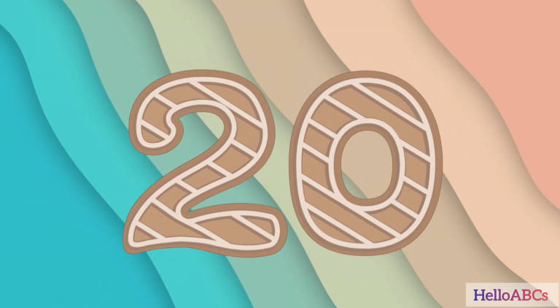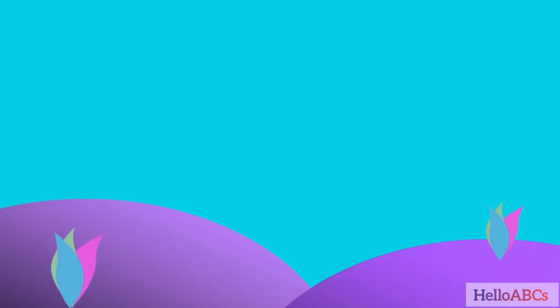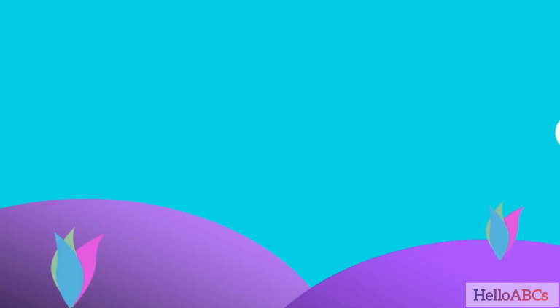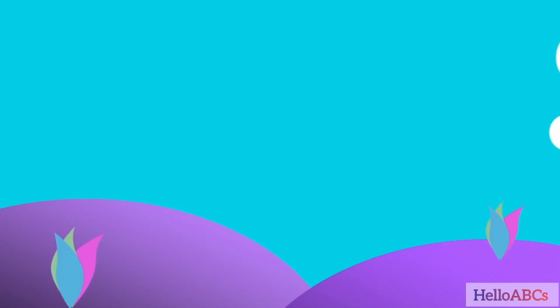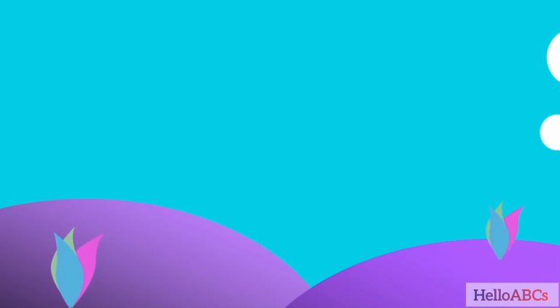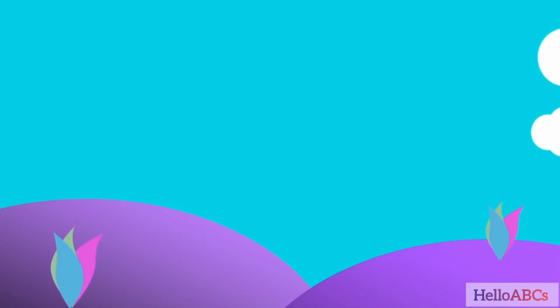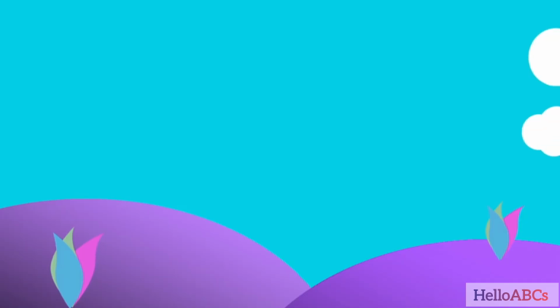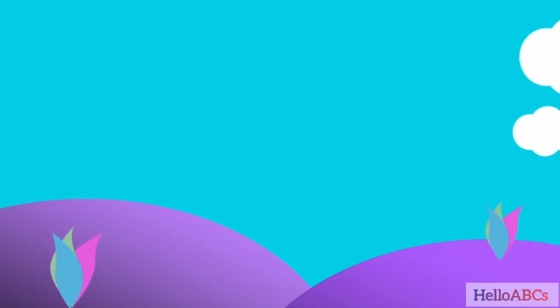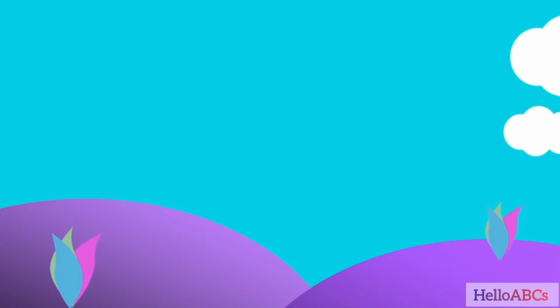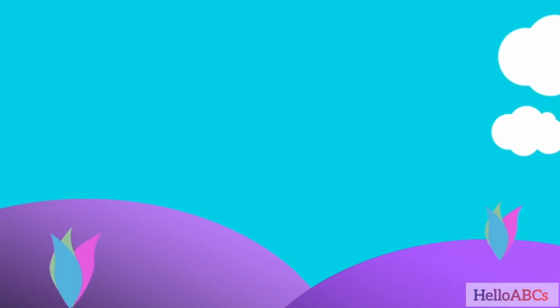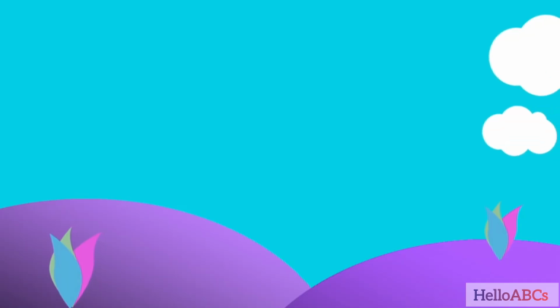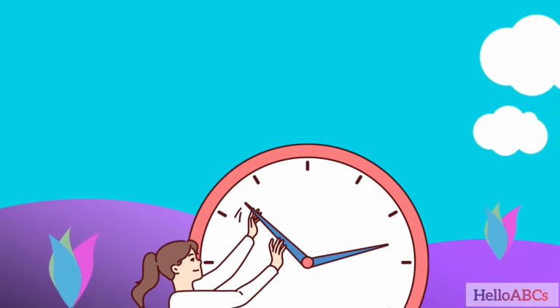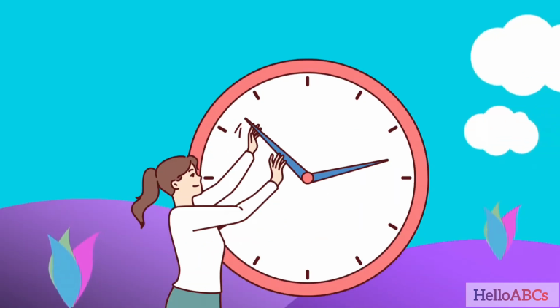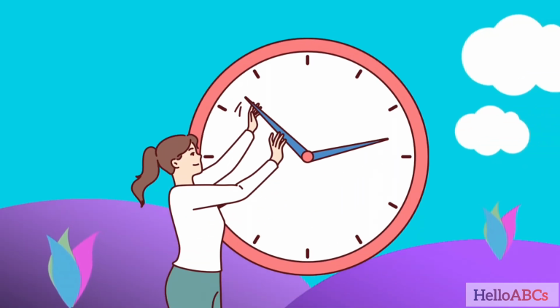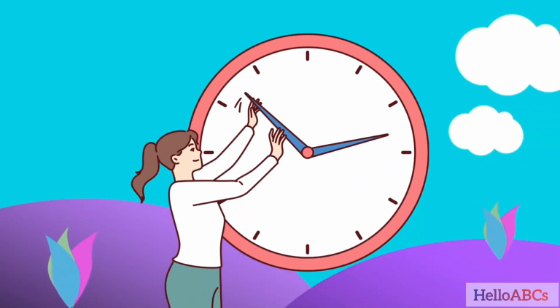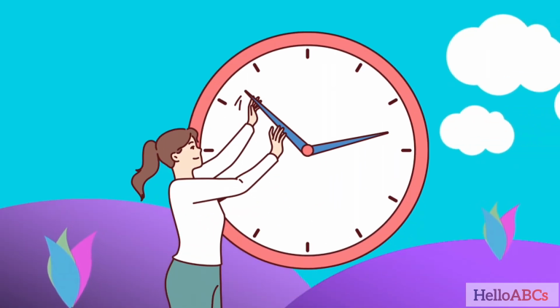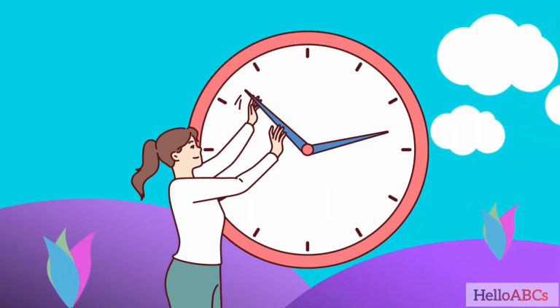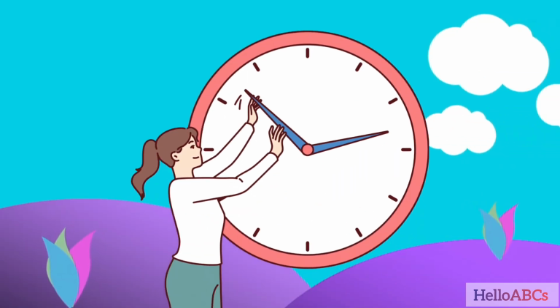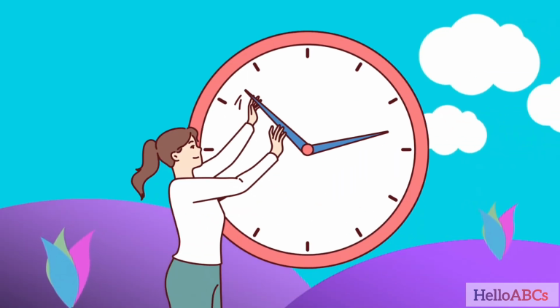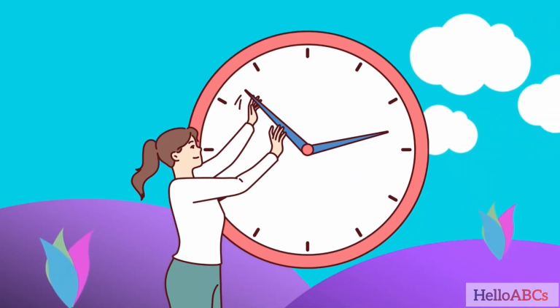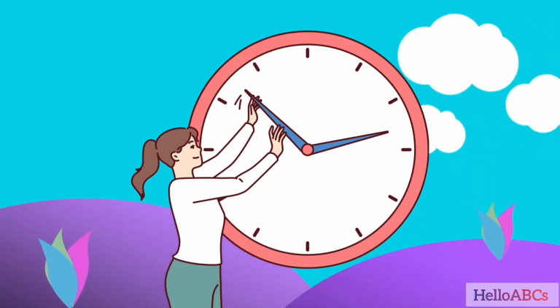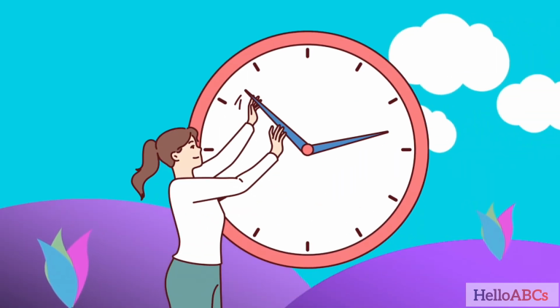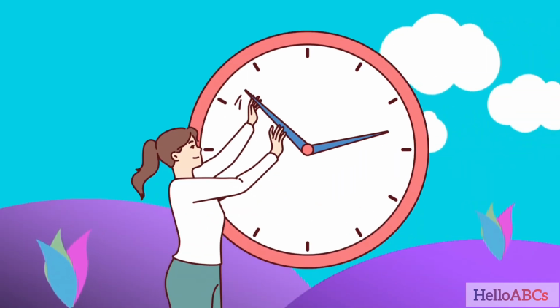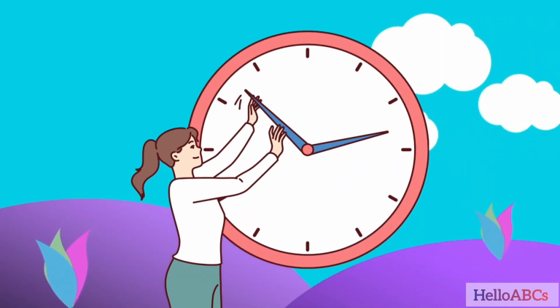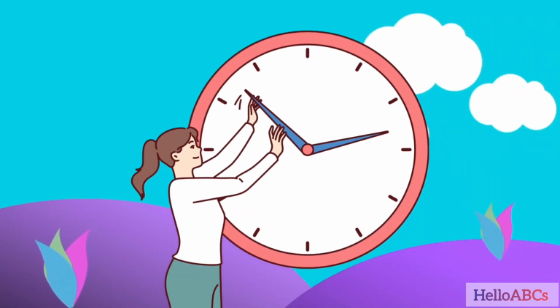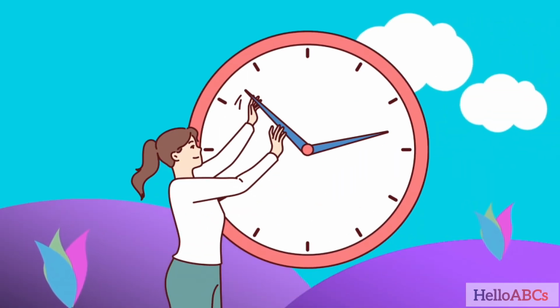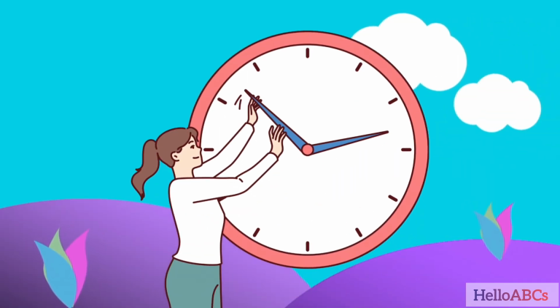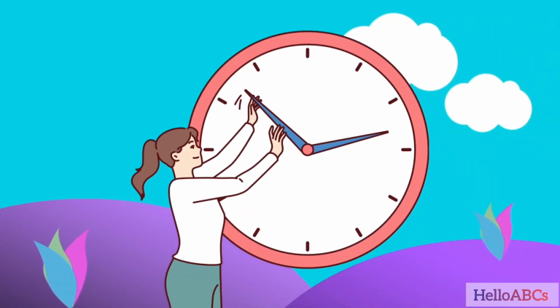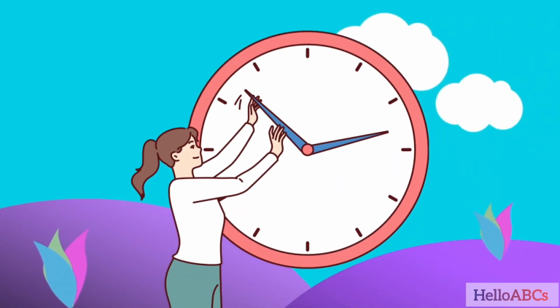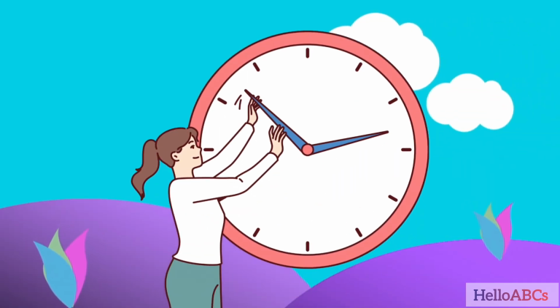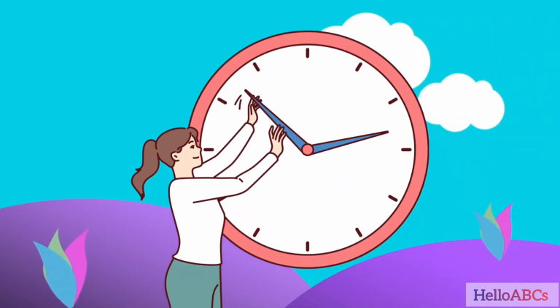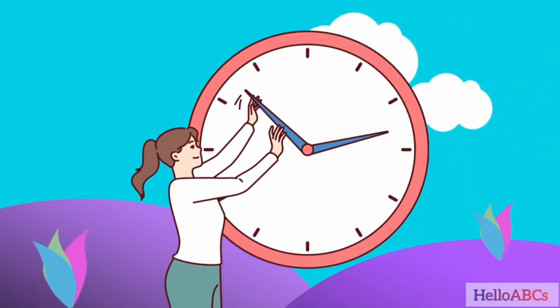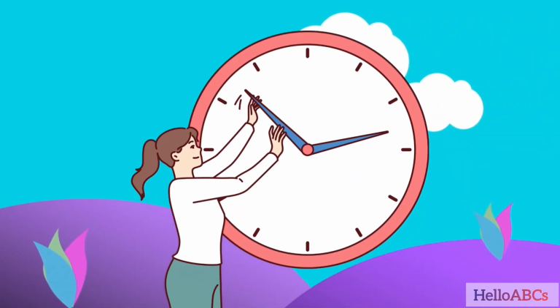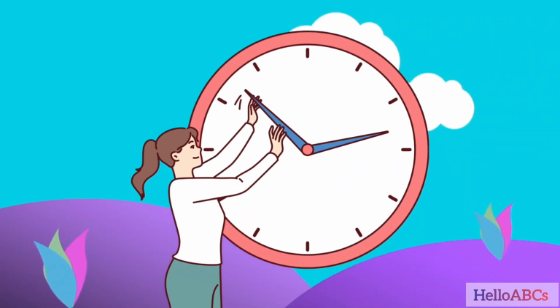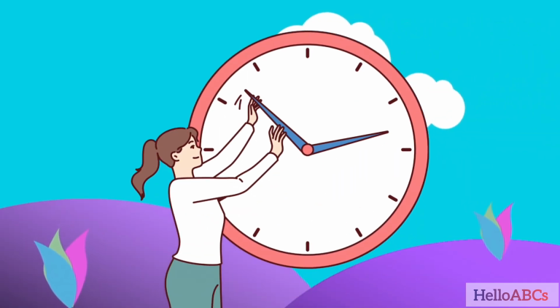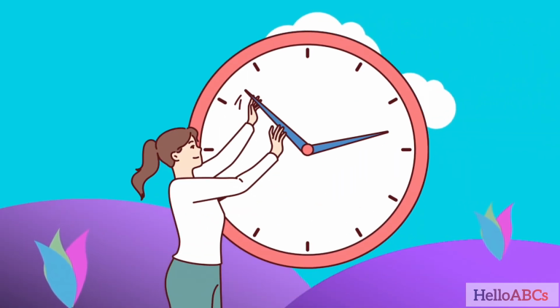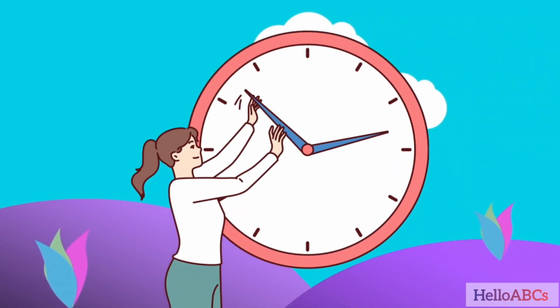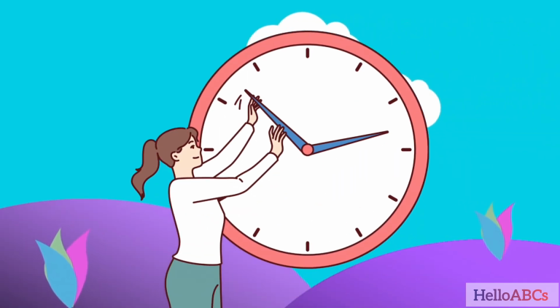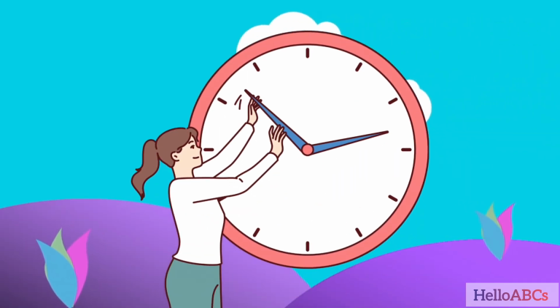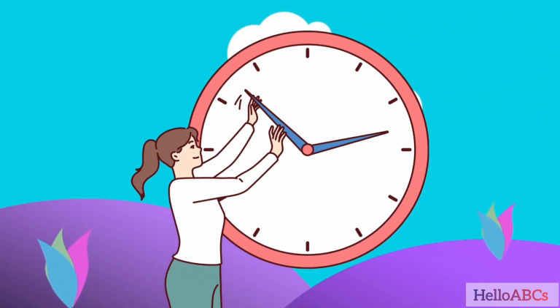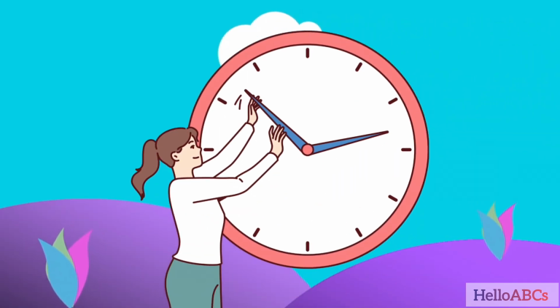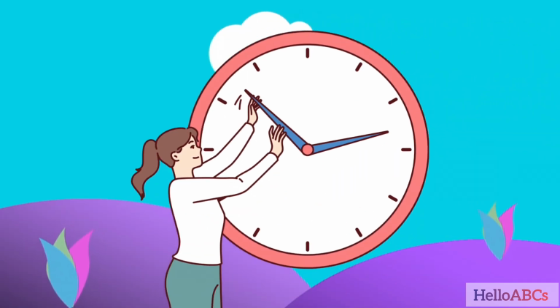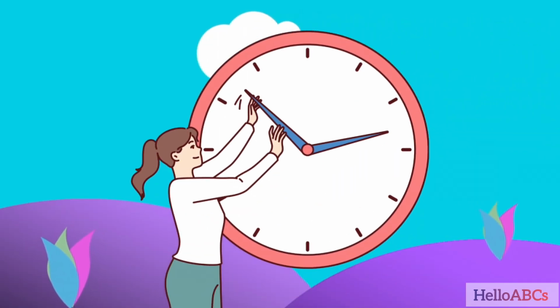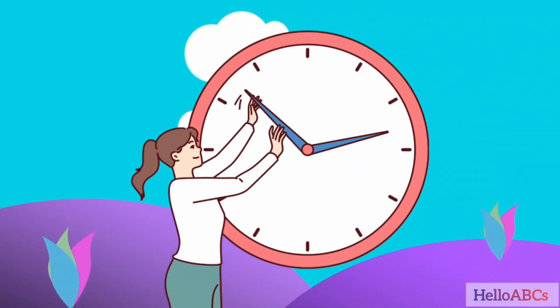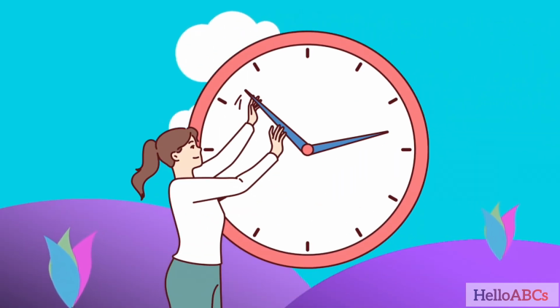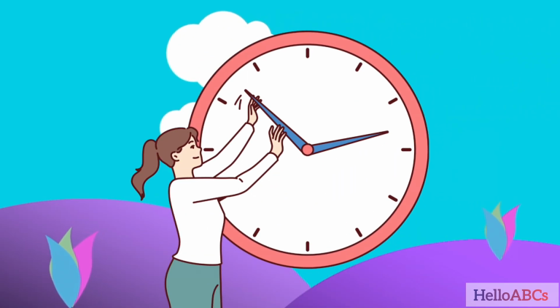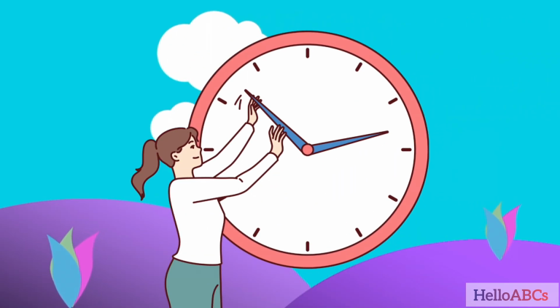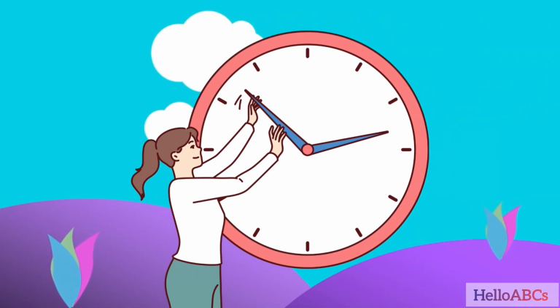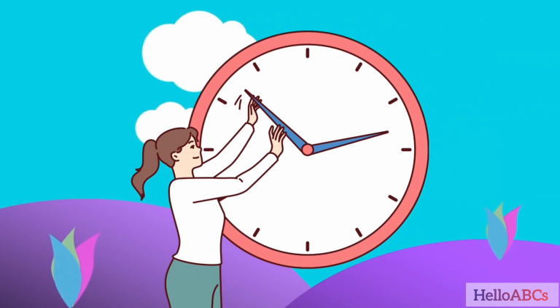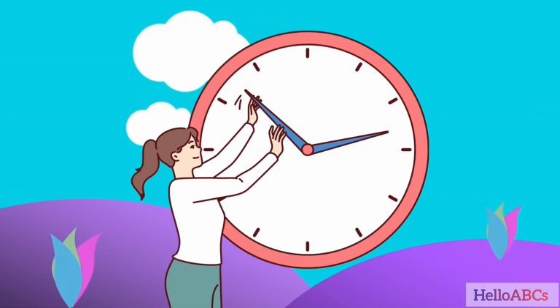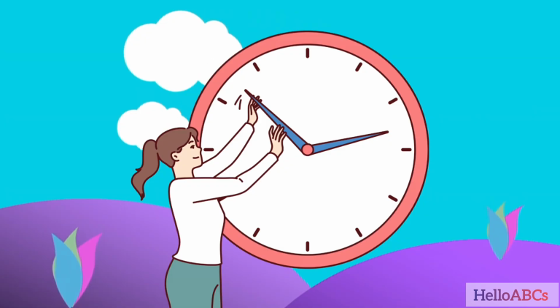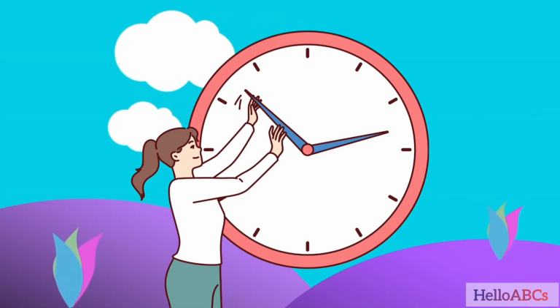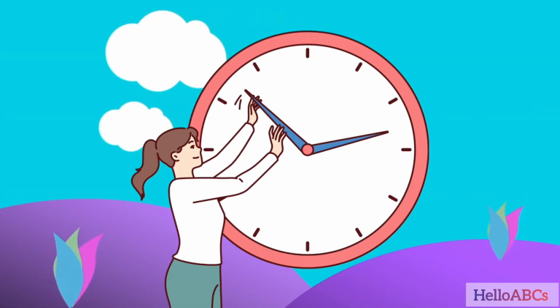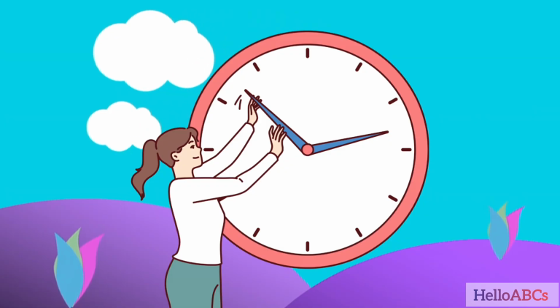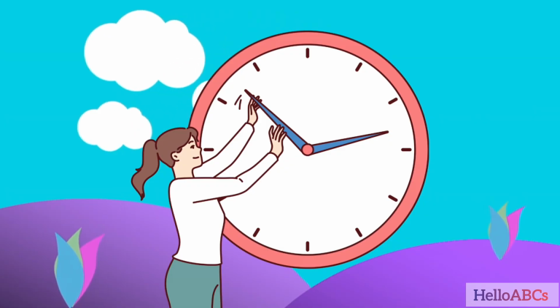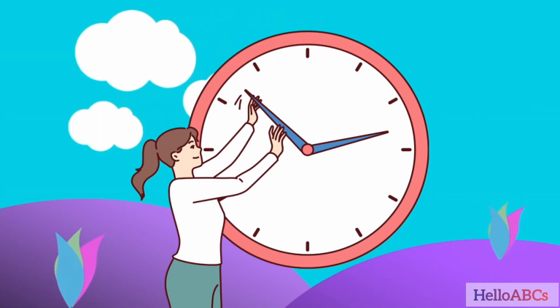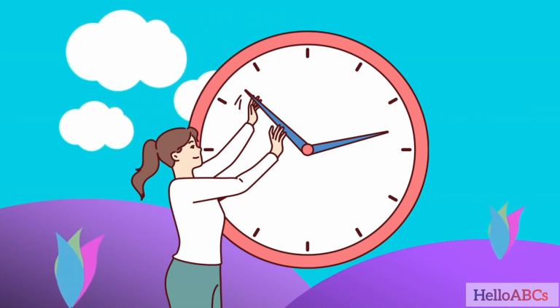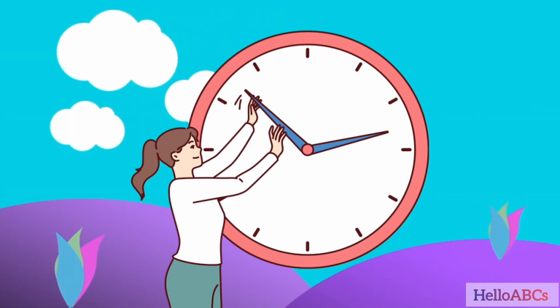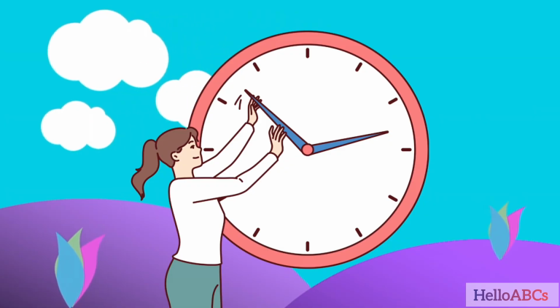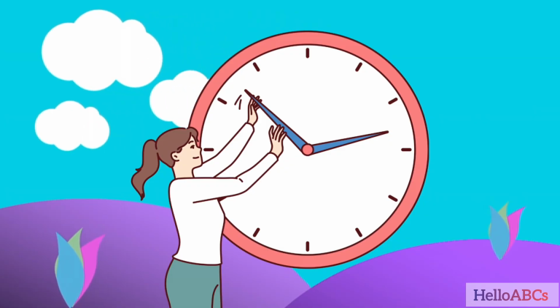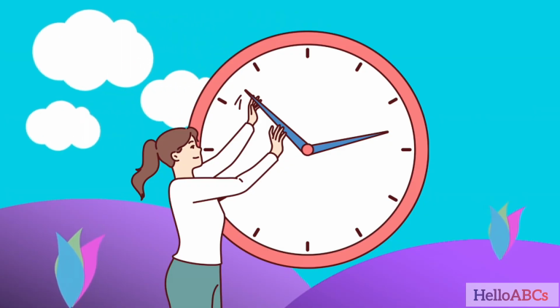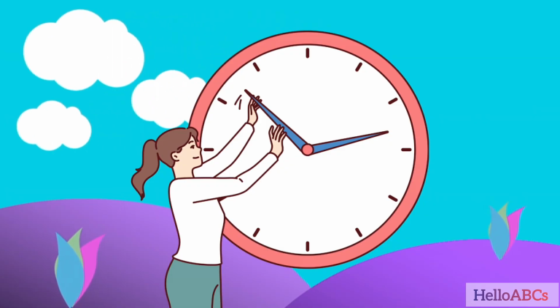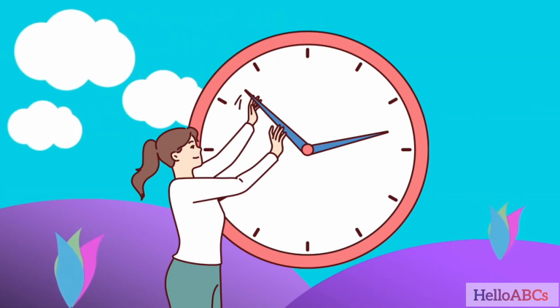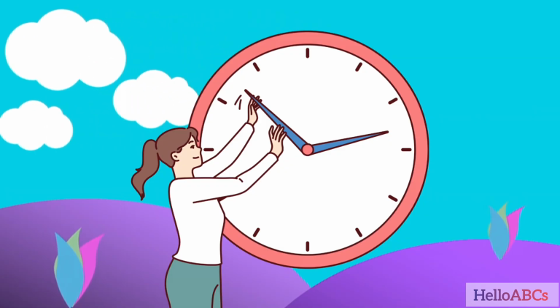Now, let's count from 1 to 10 with some fun things.